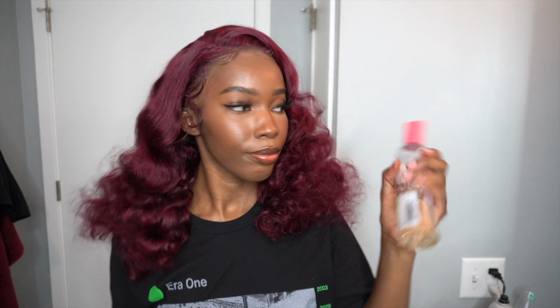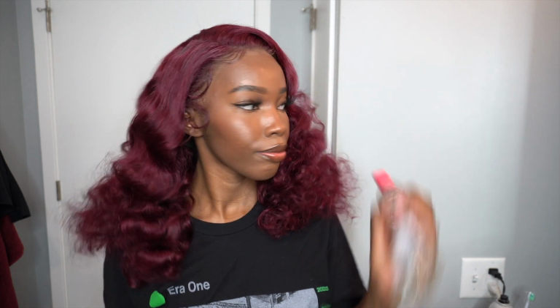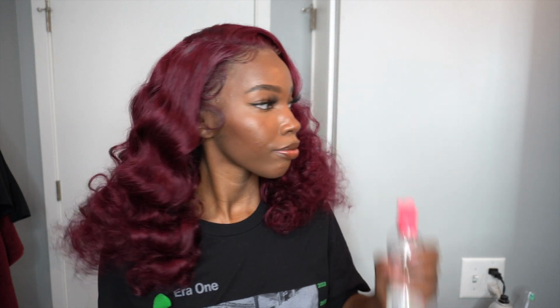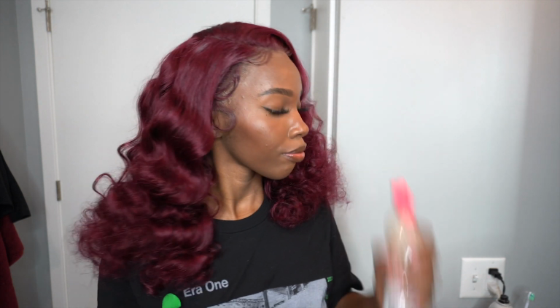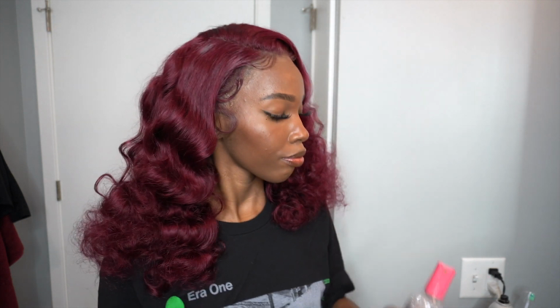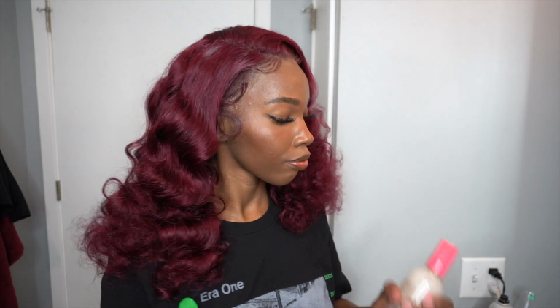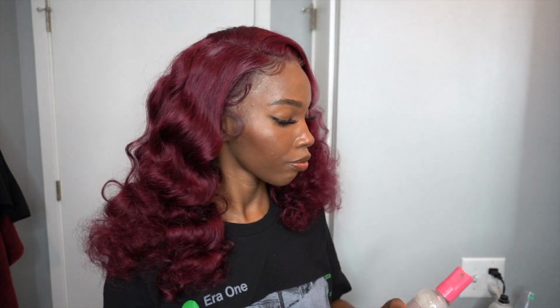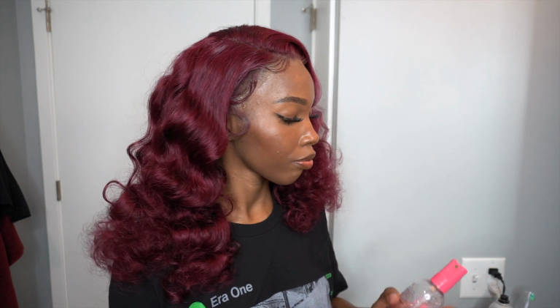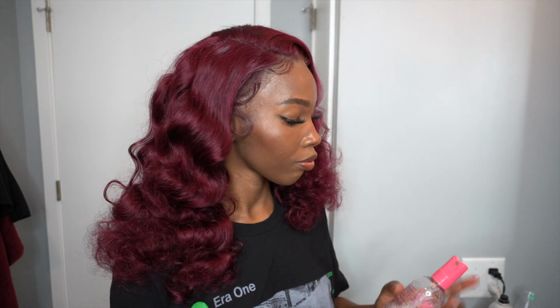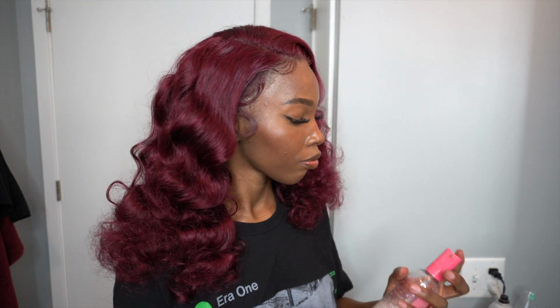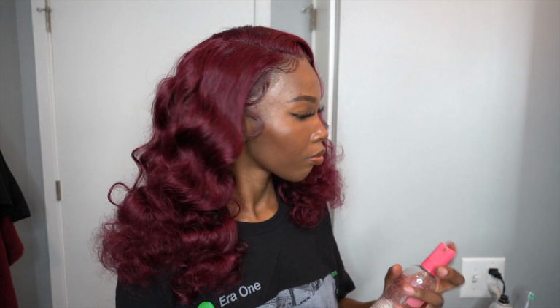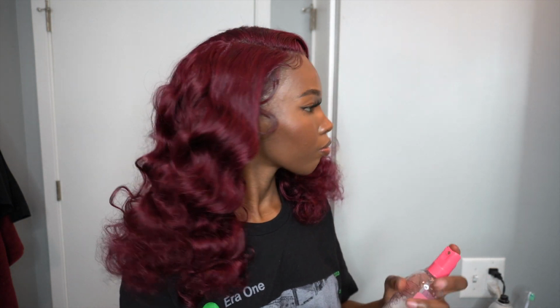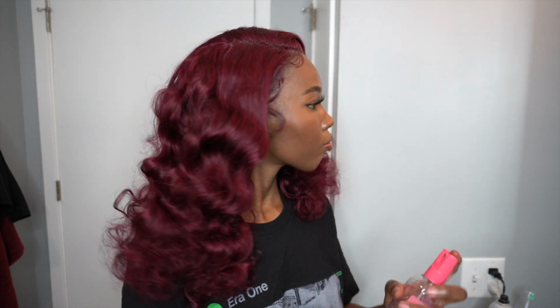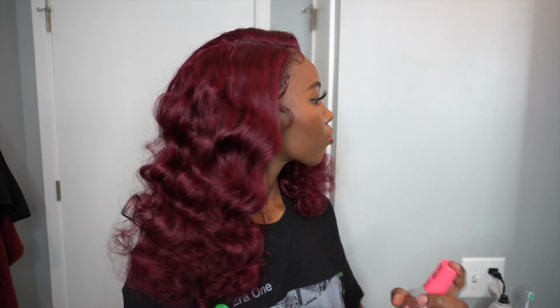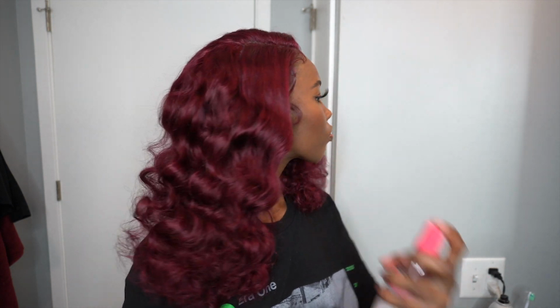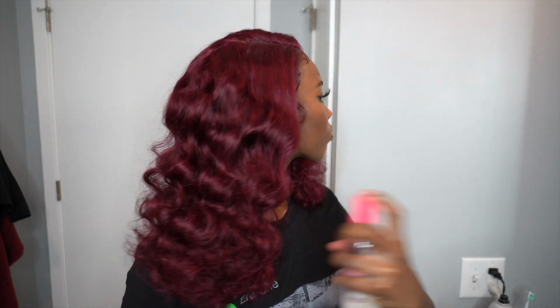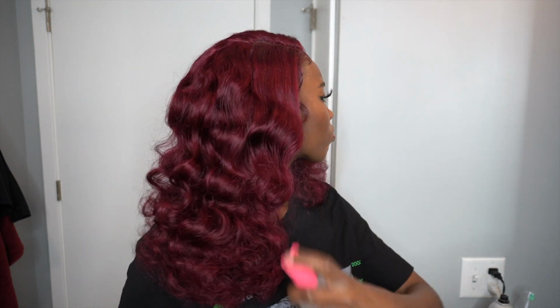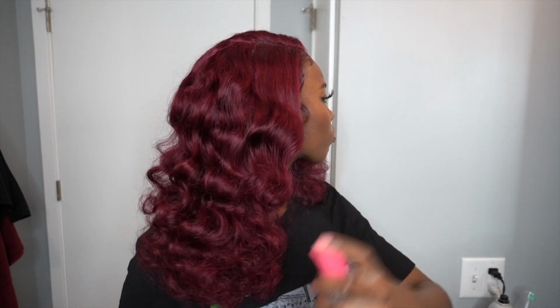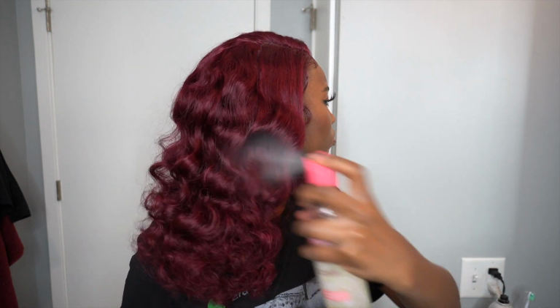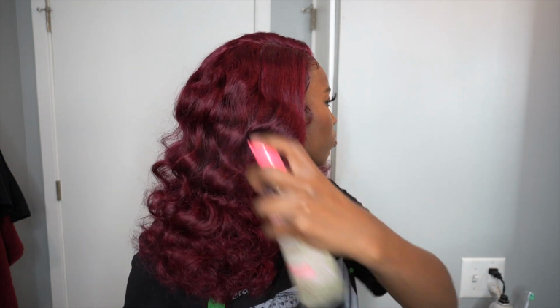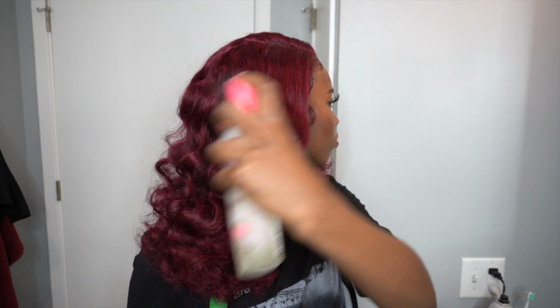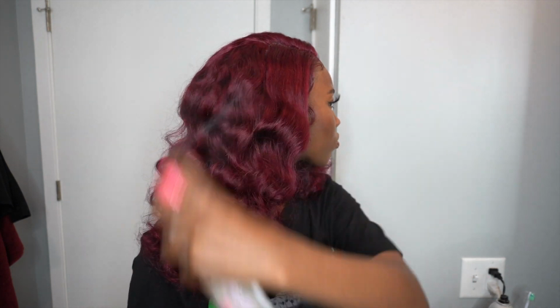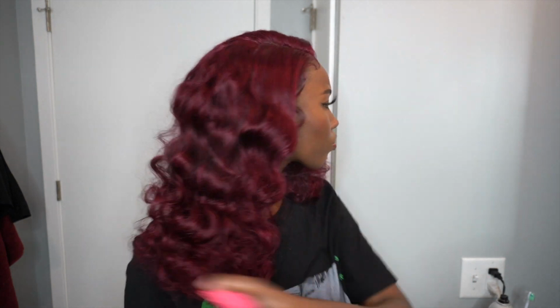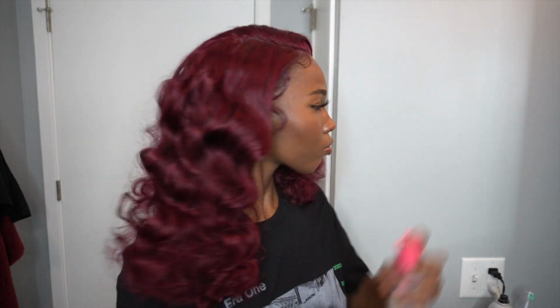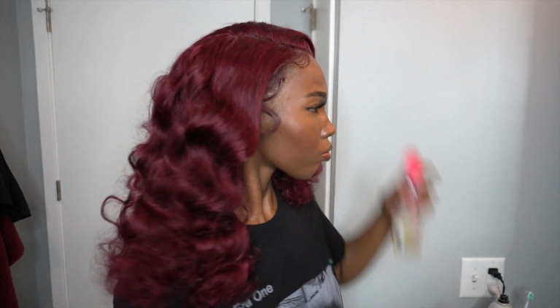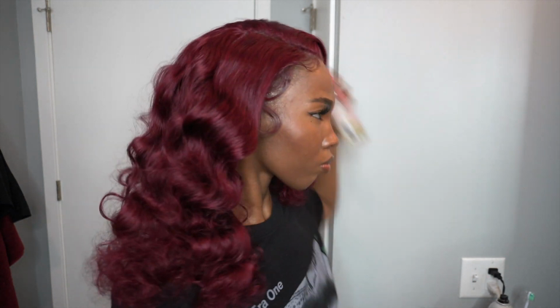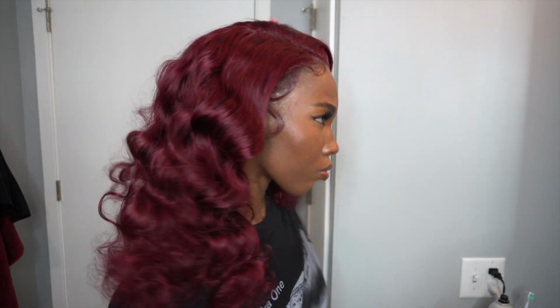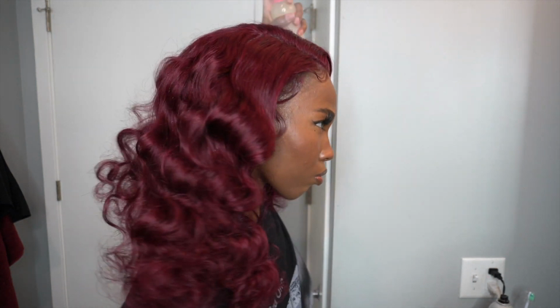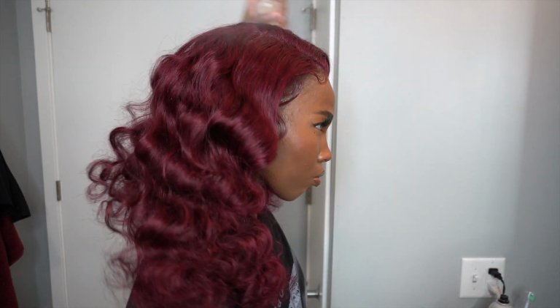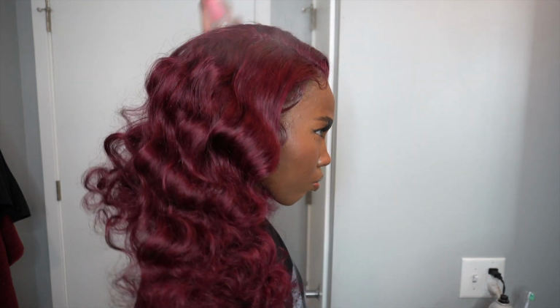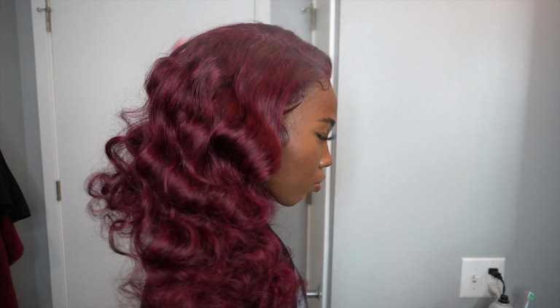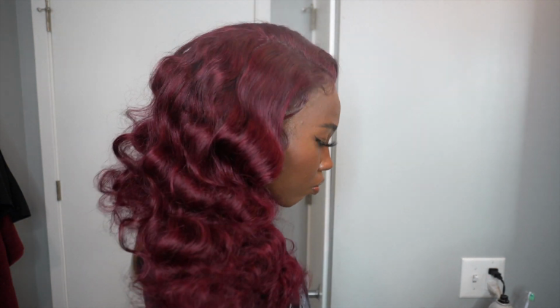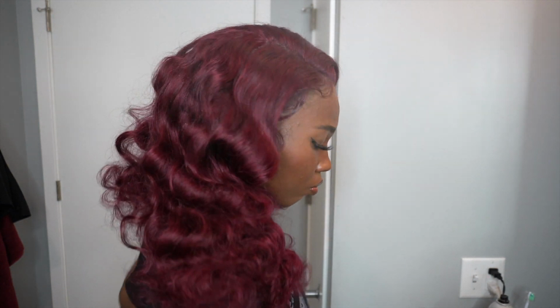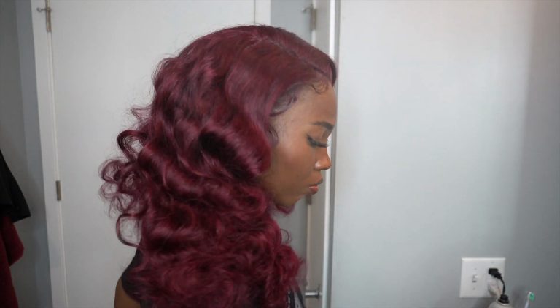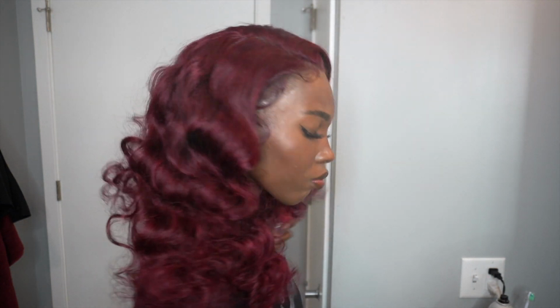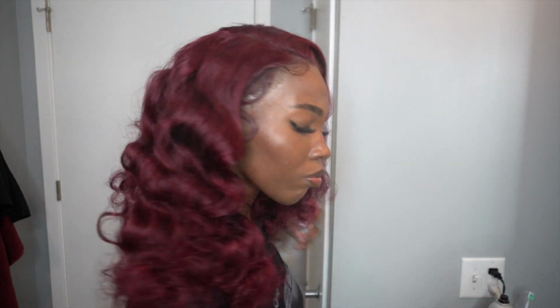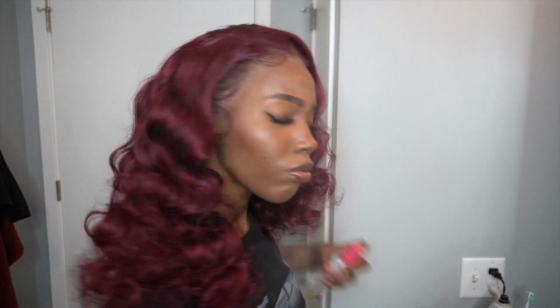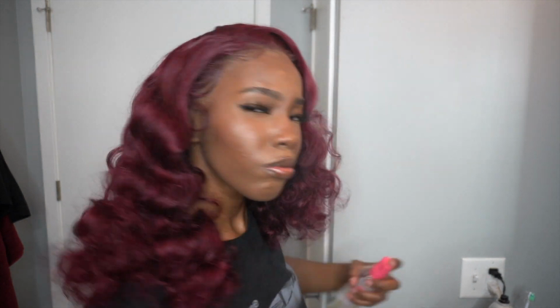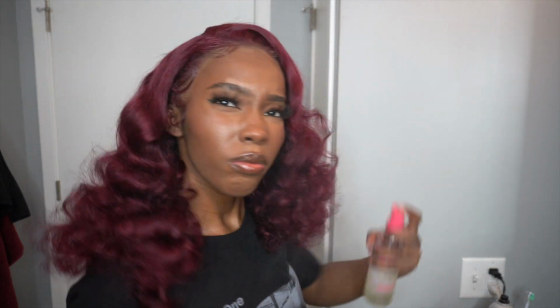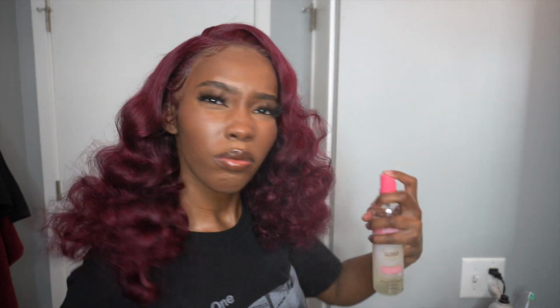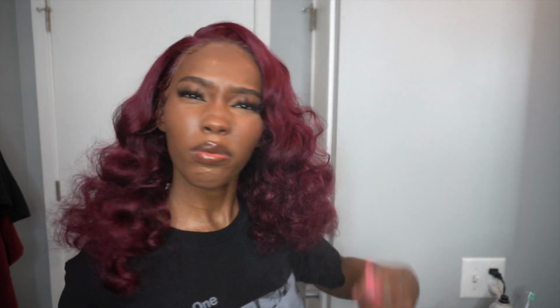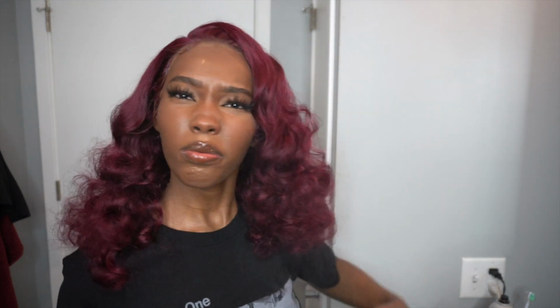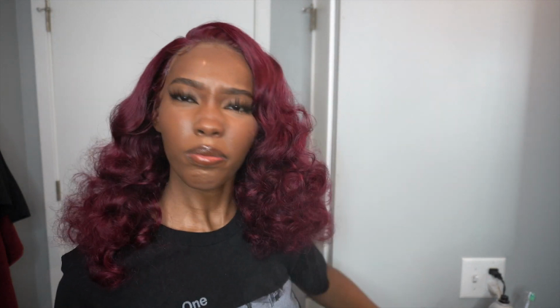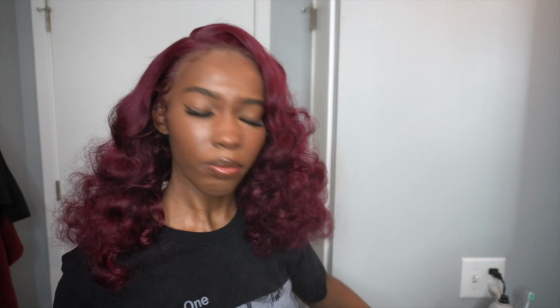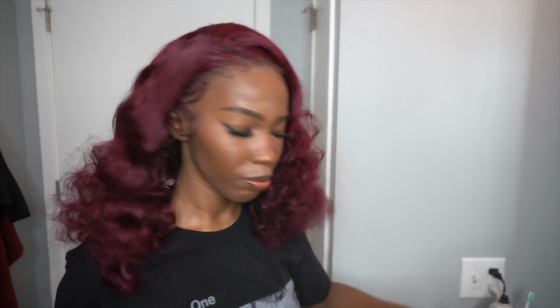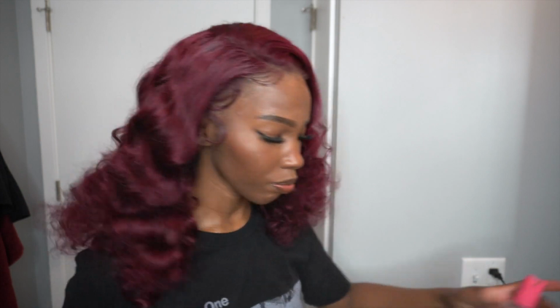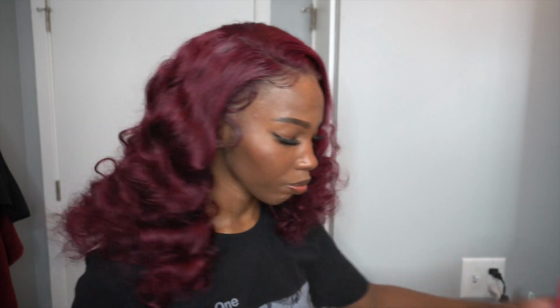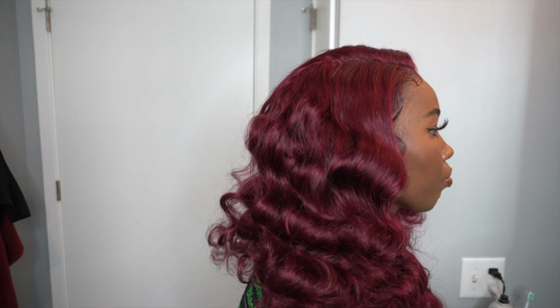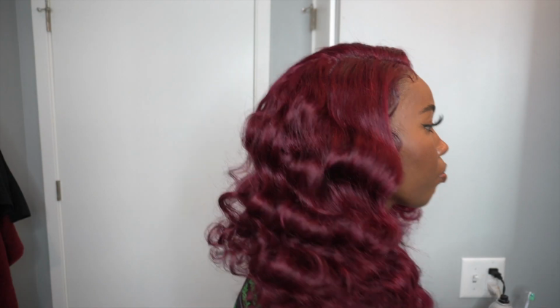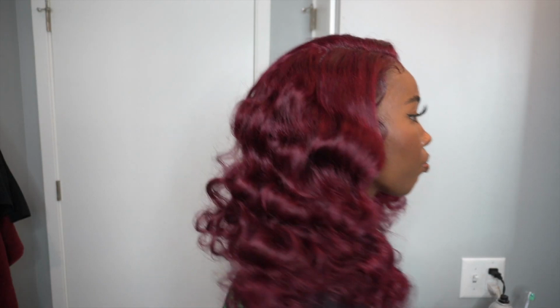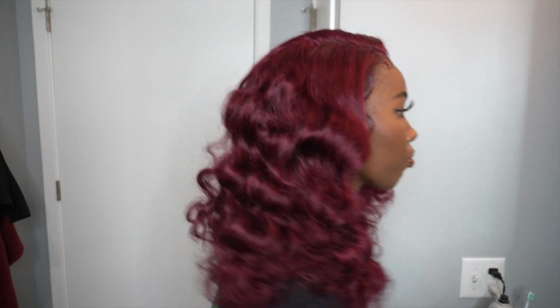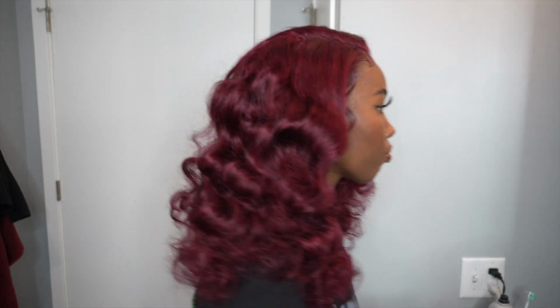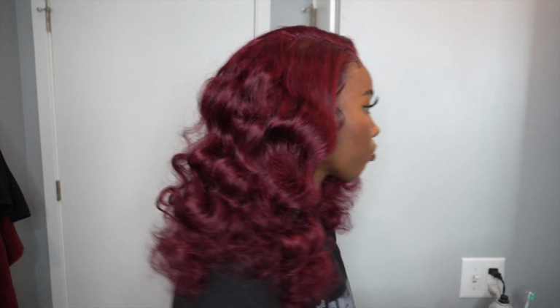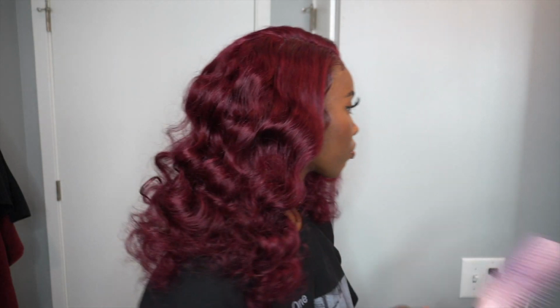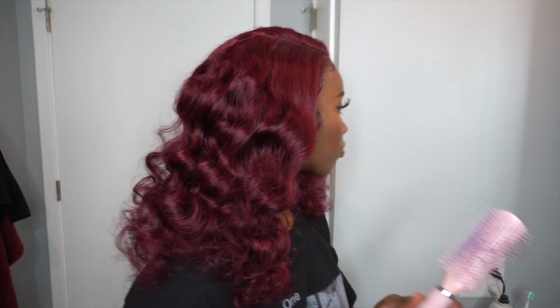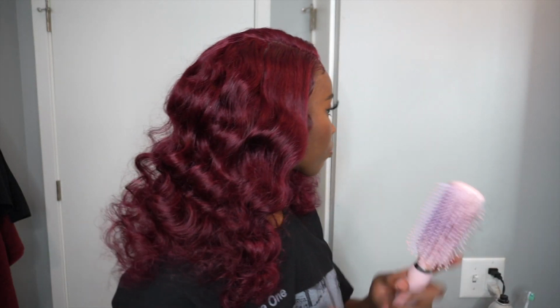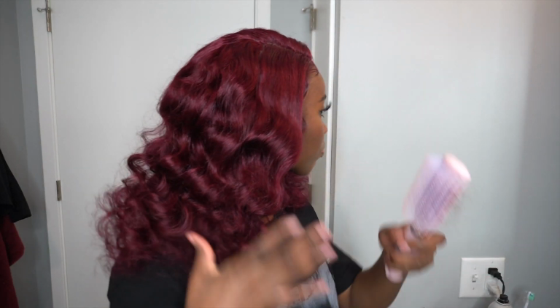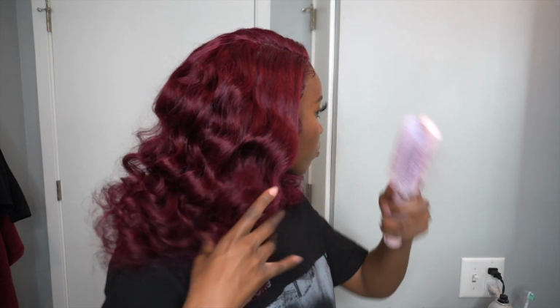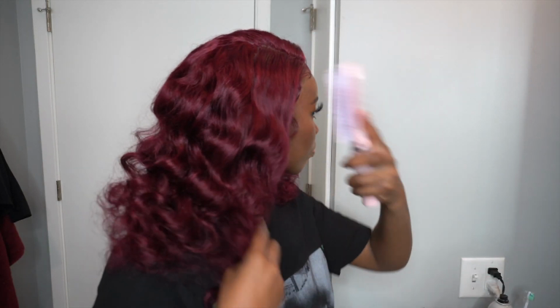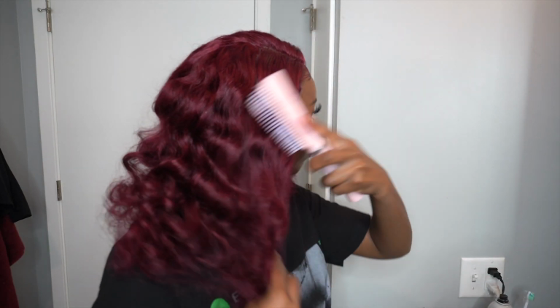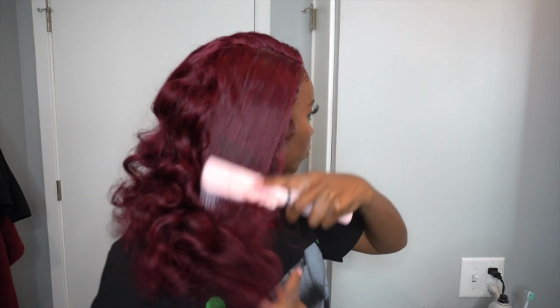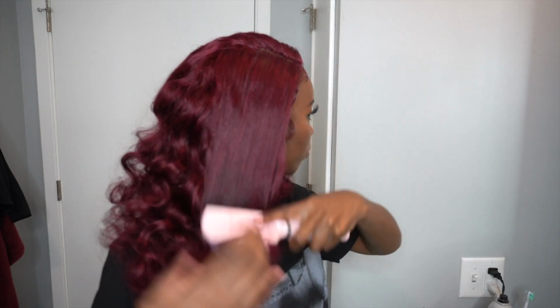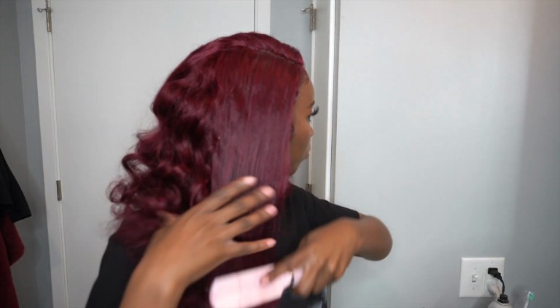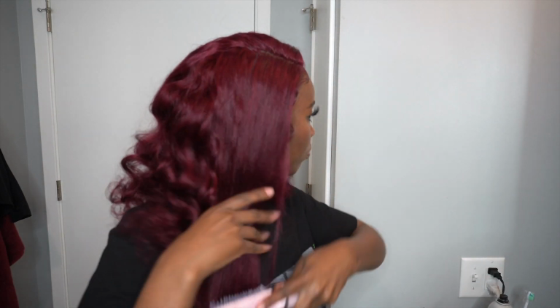After that, I just used some glossy spray to add some more shine to the hair, and then that's honestly all I did.